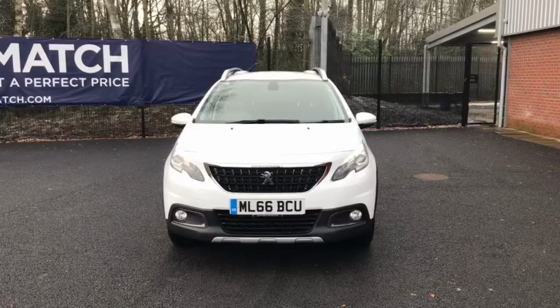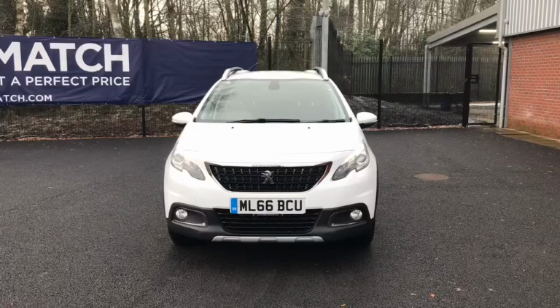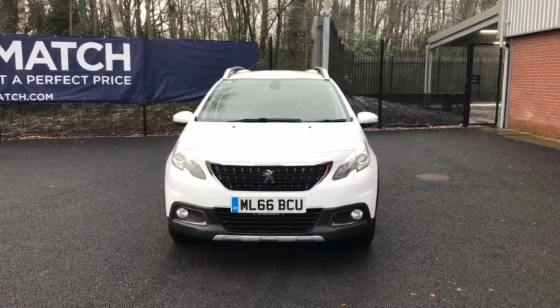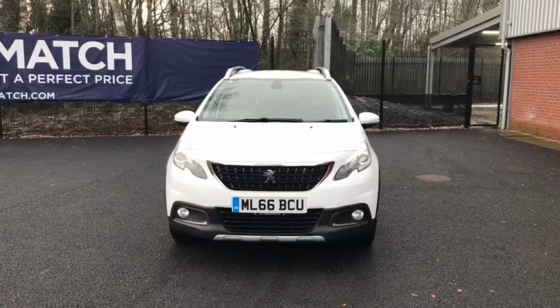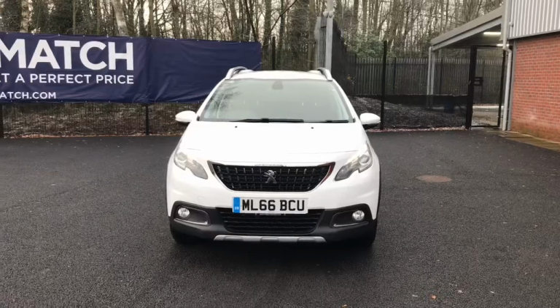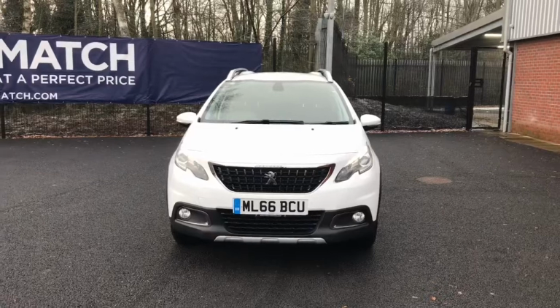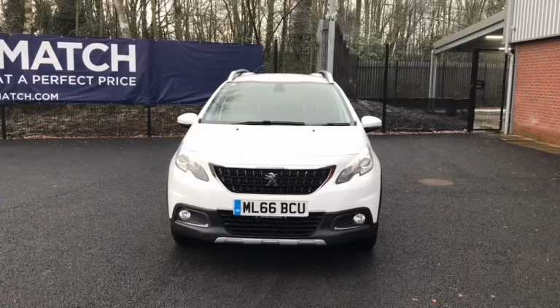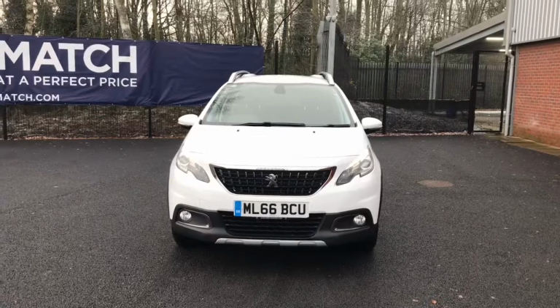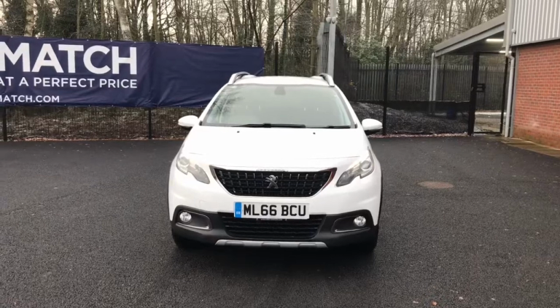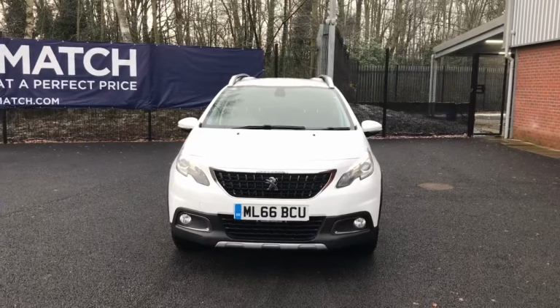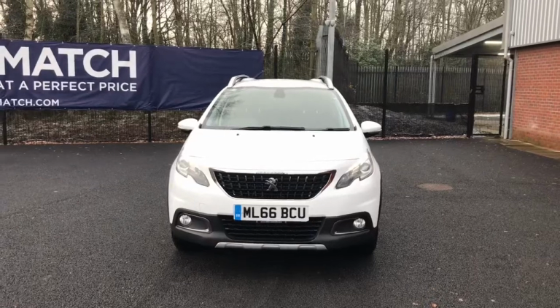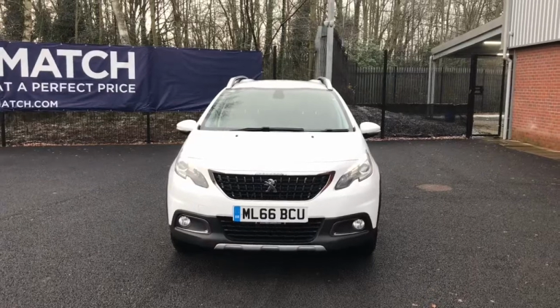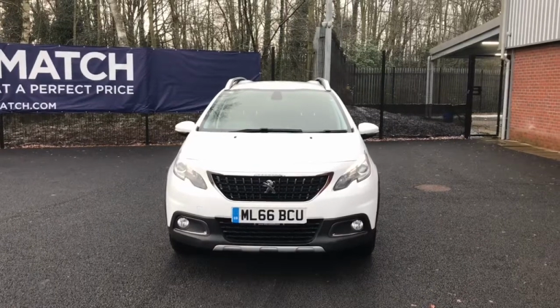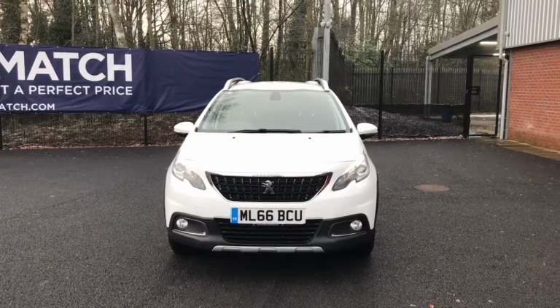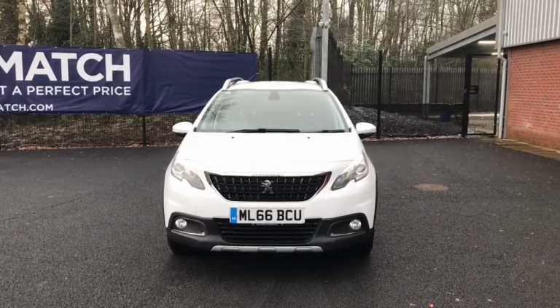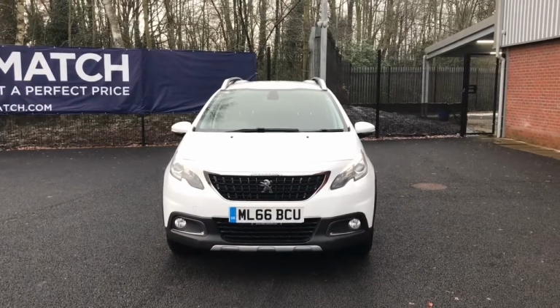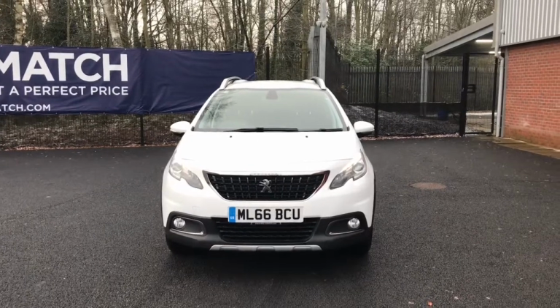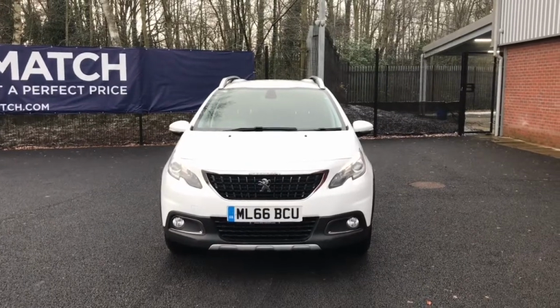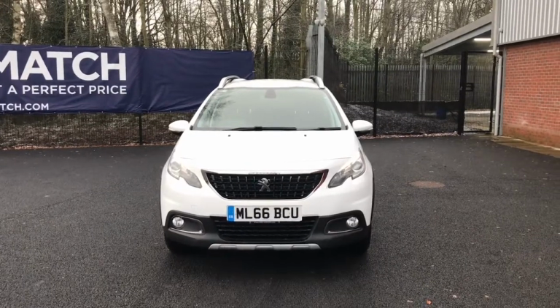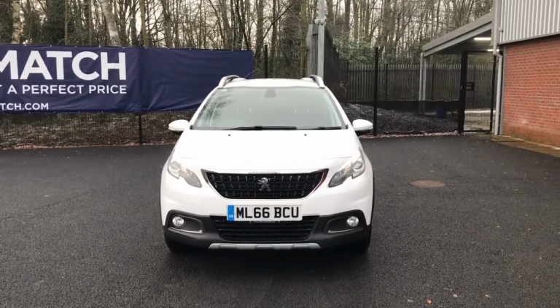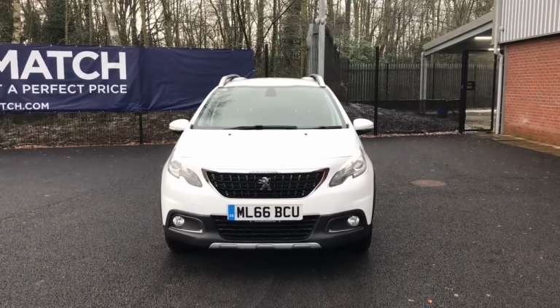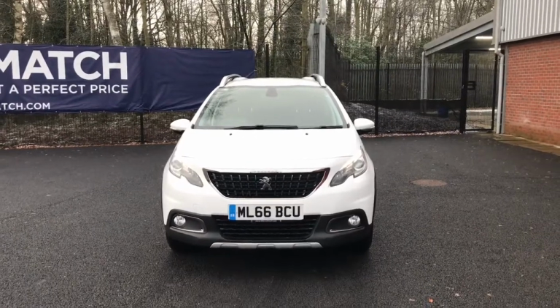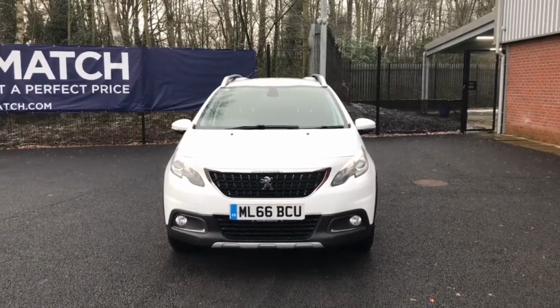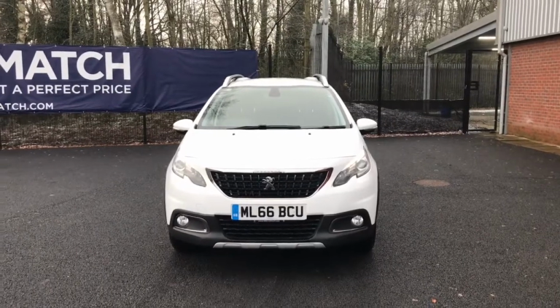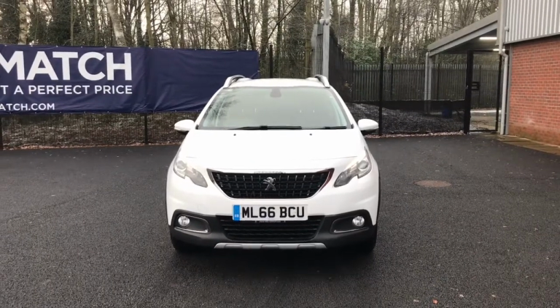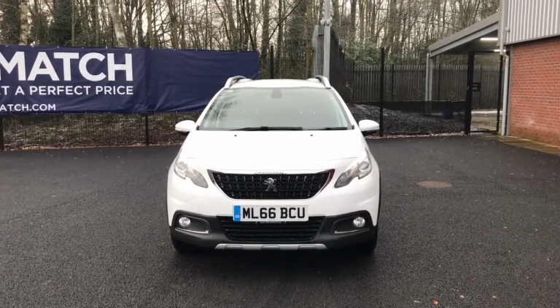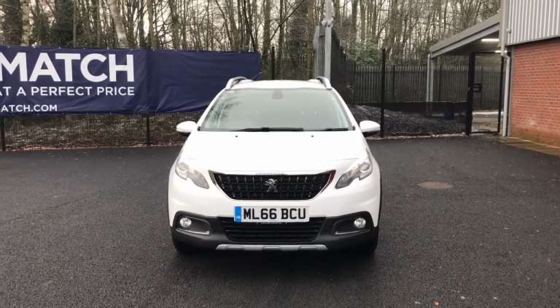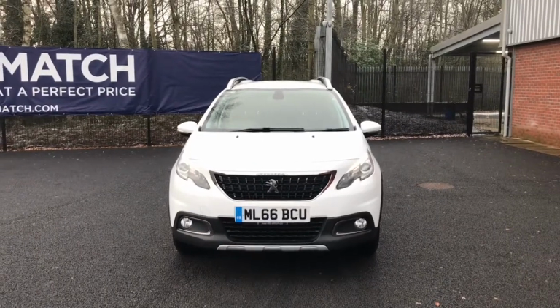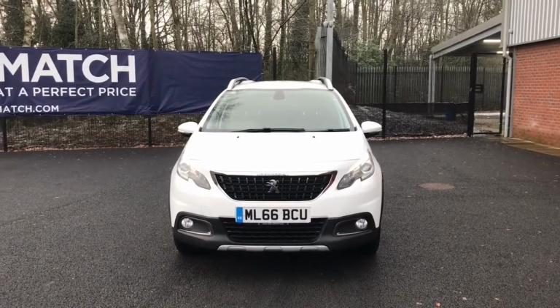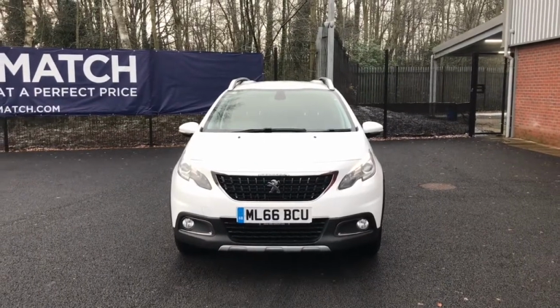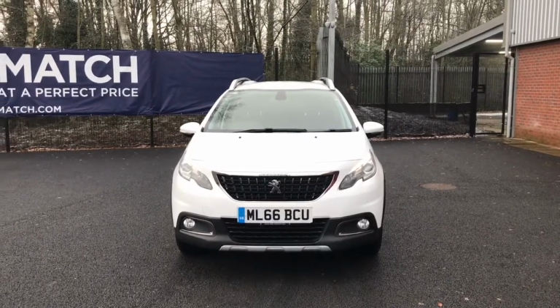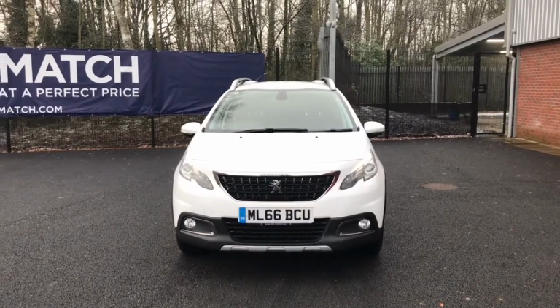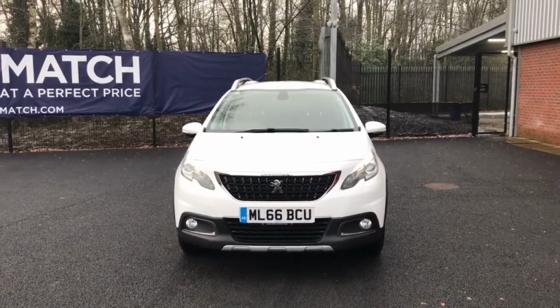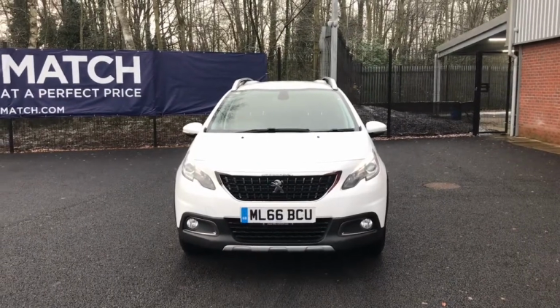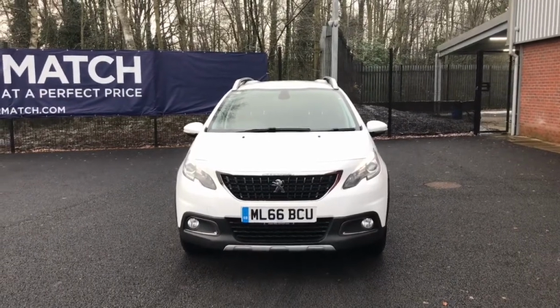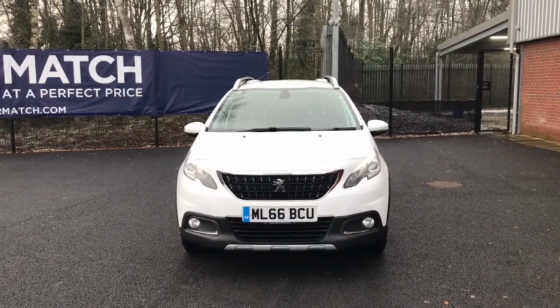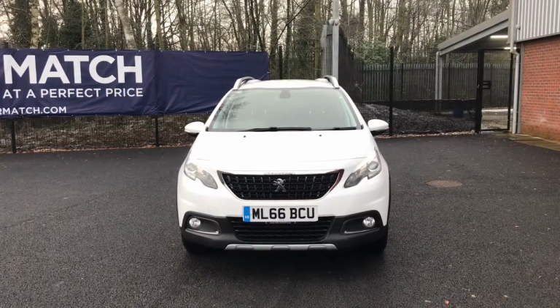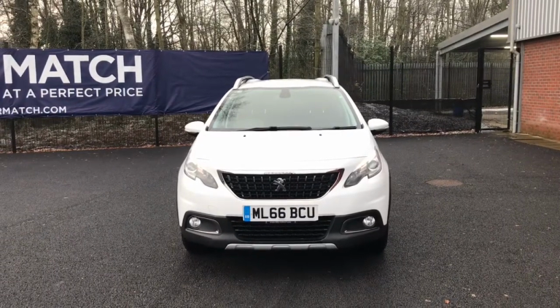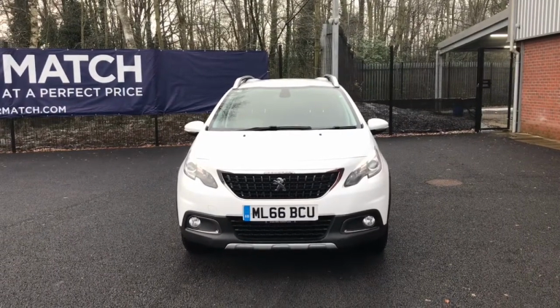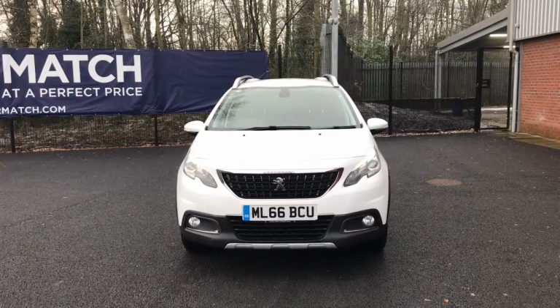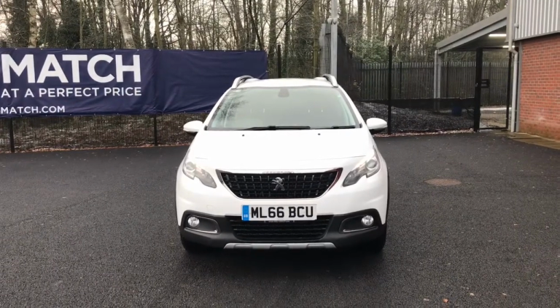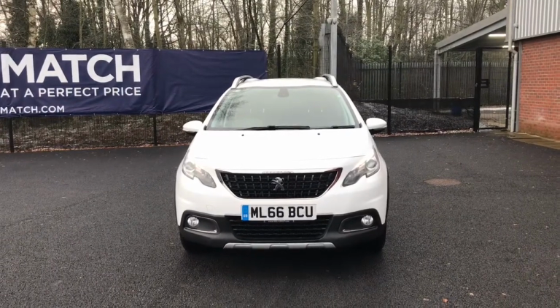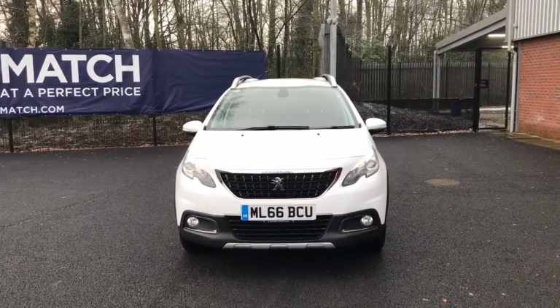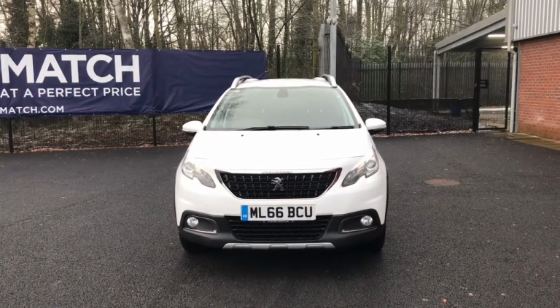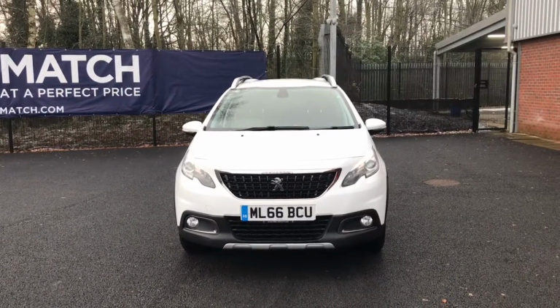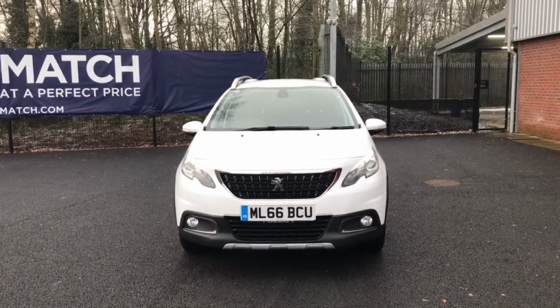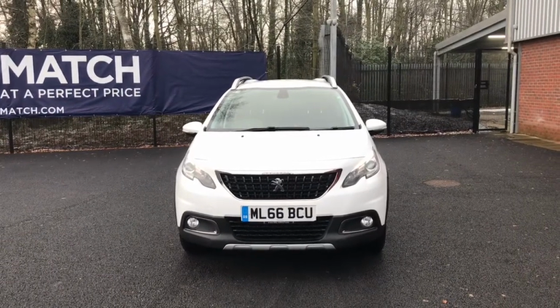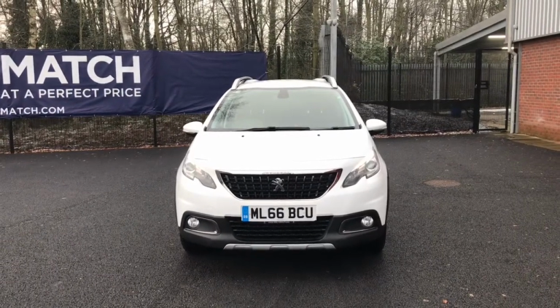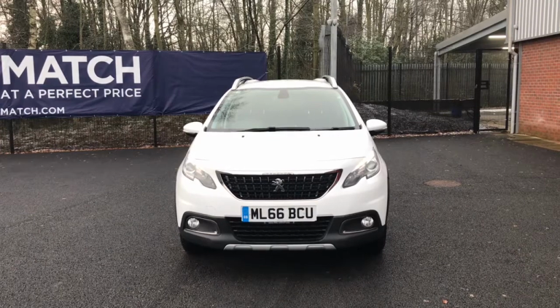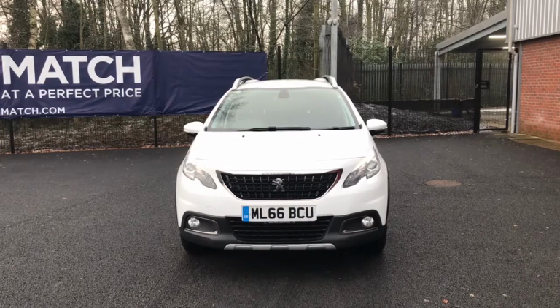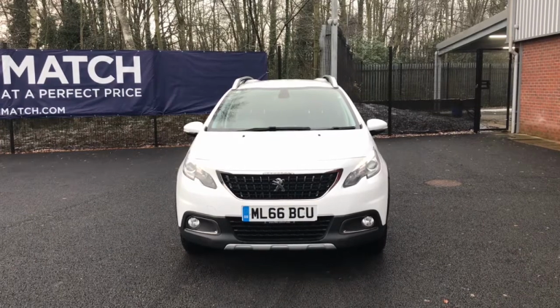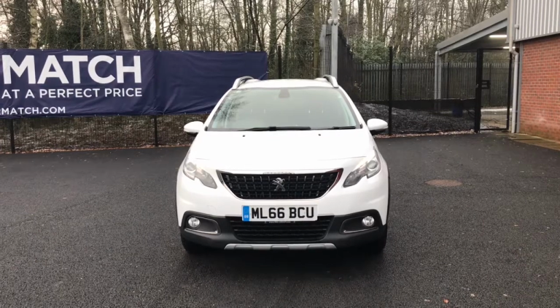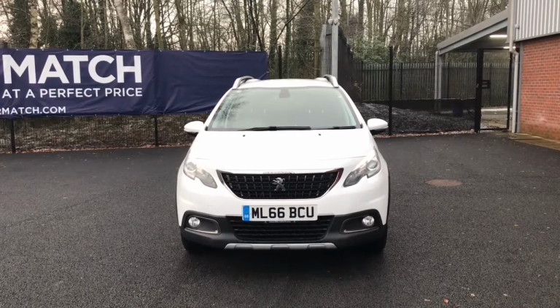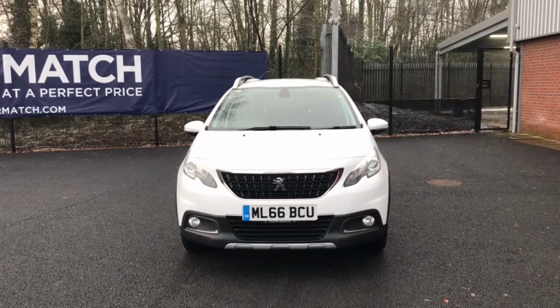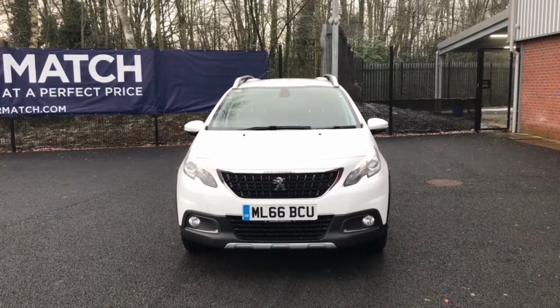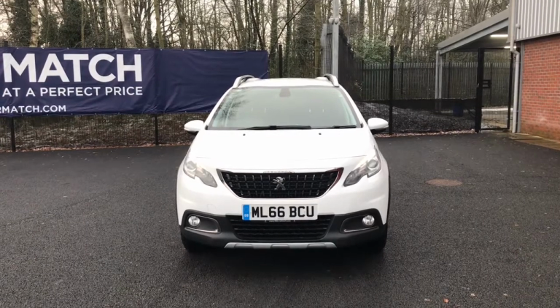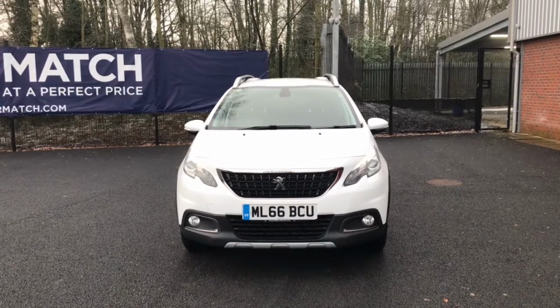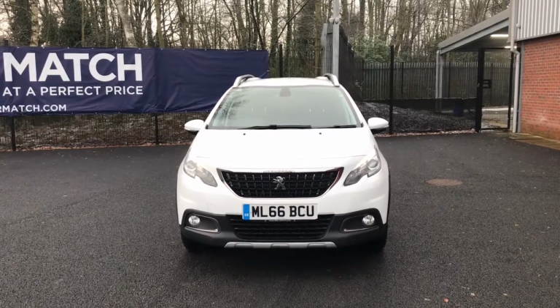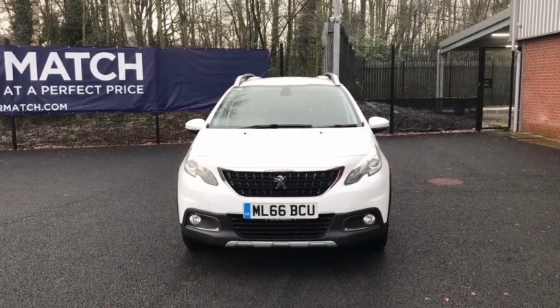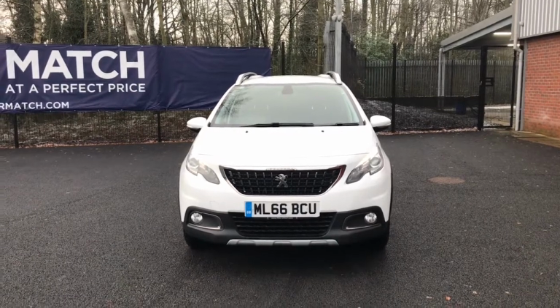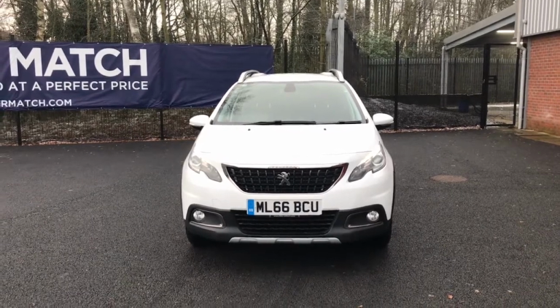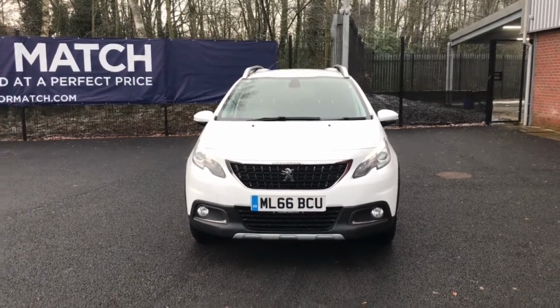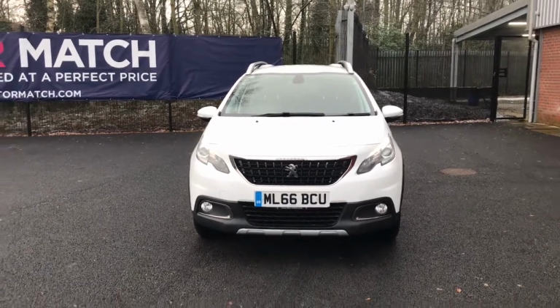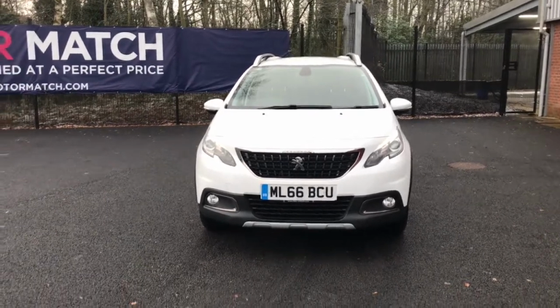Hello and welcome to Motormatch Bolton. Today we've got this white Peugeot 2008 PureTech Allure.